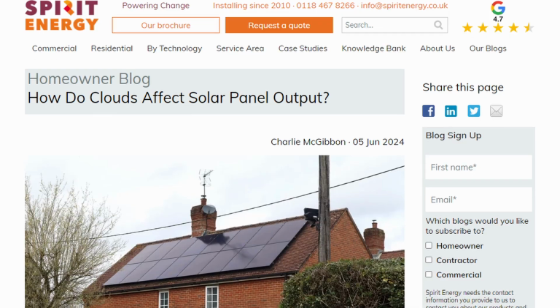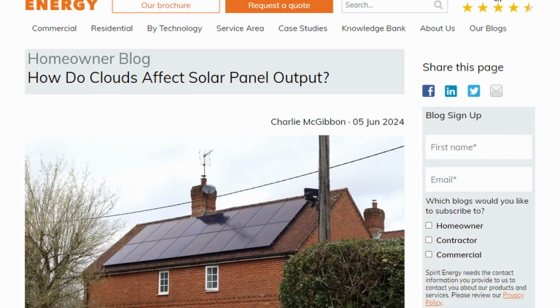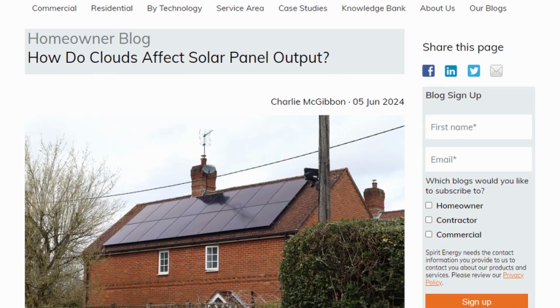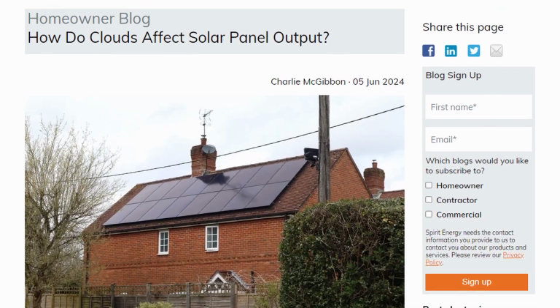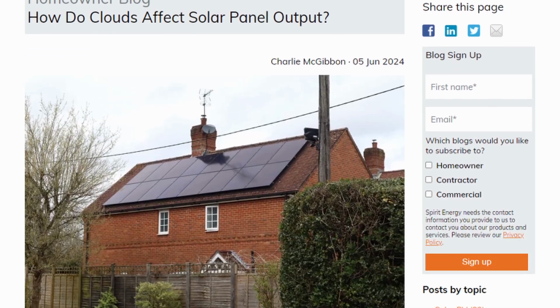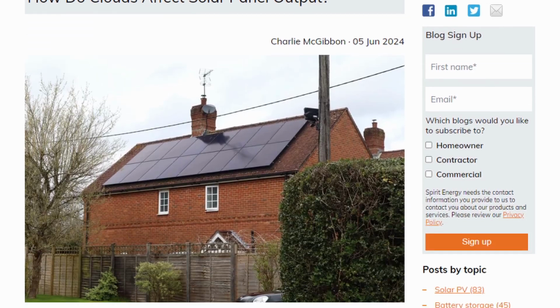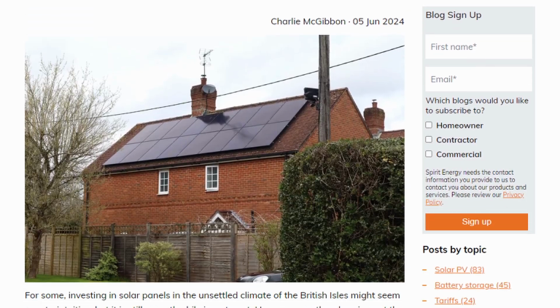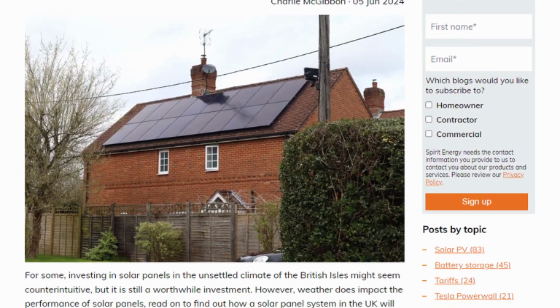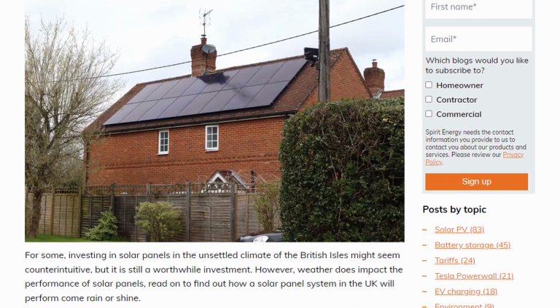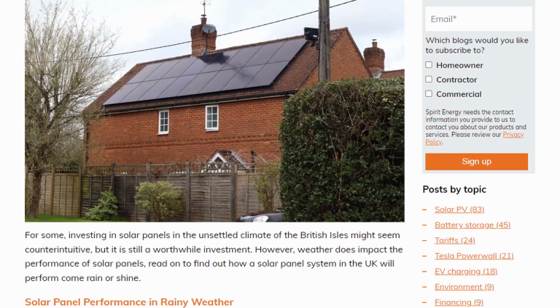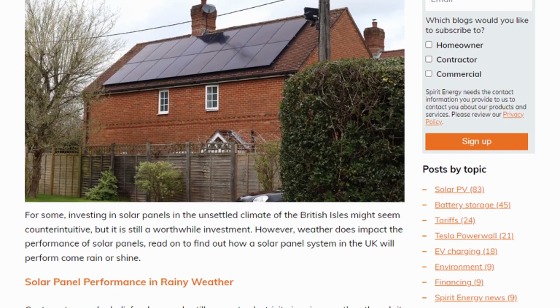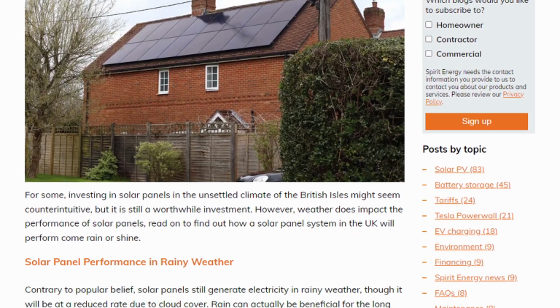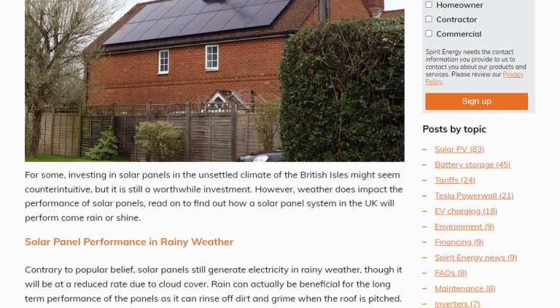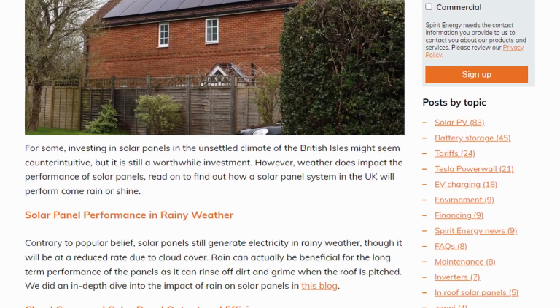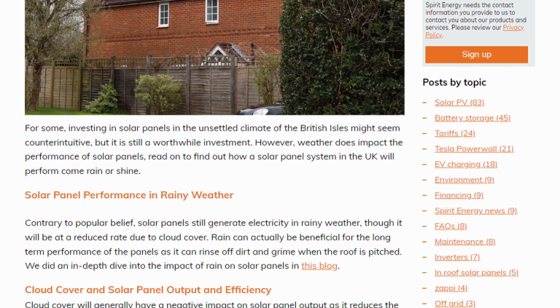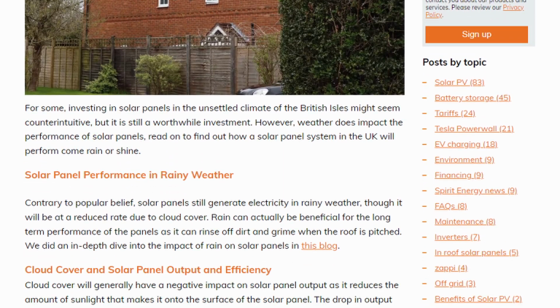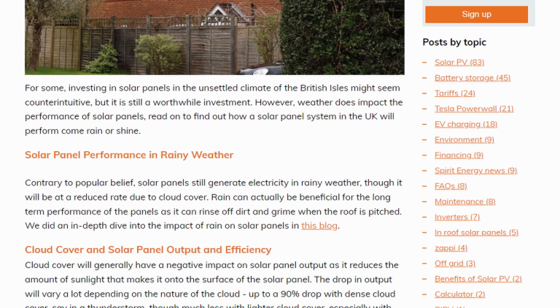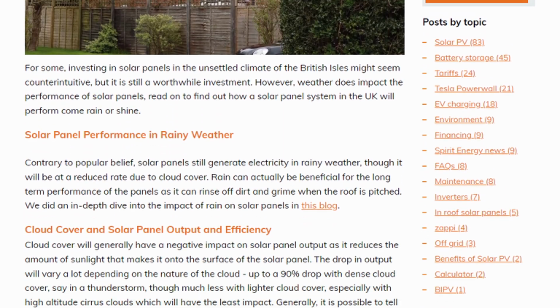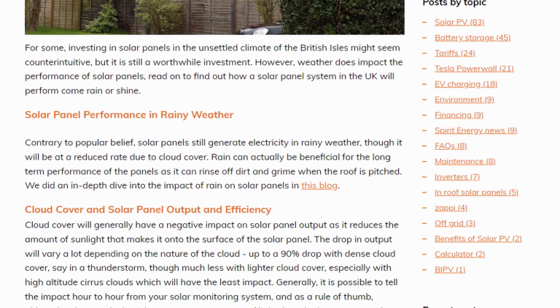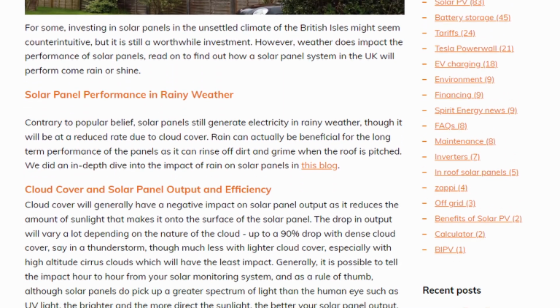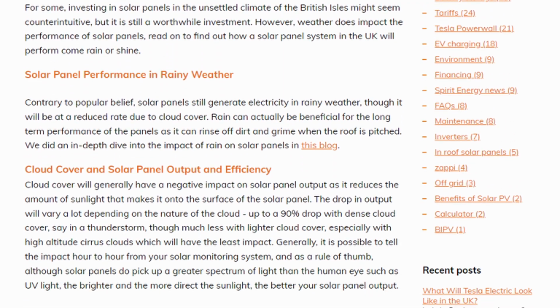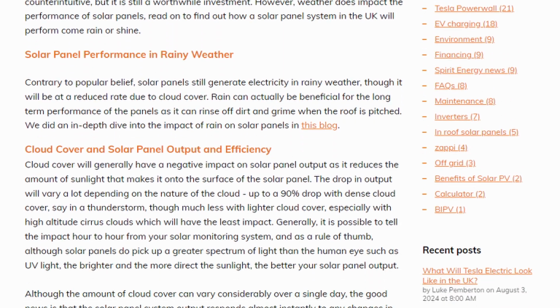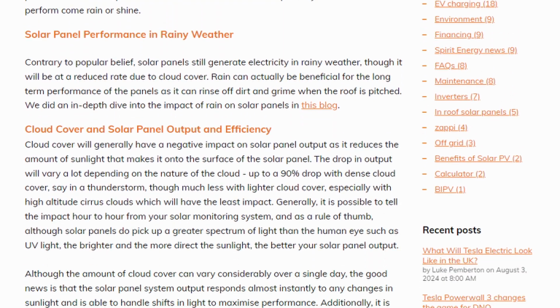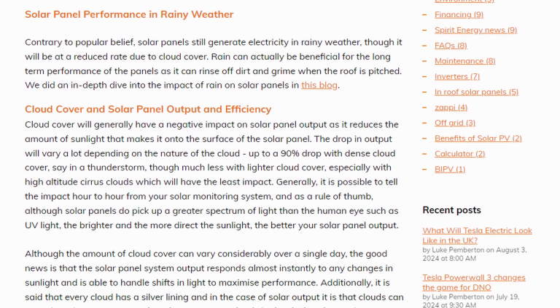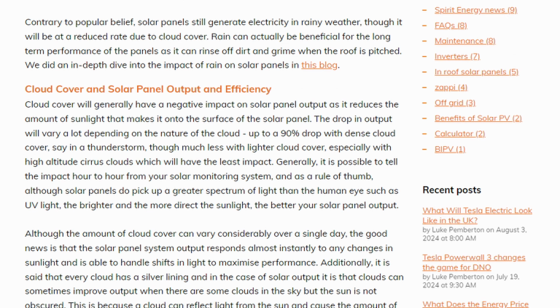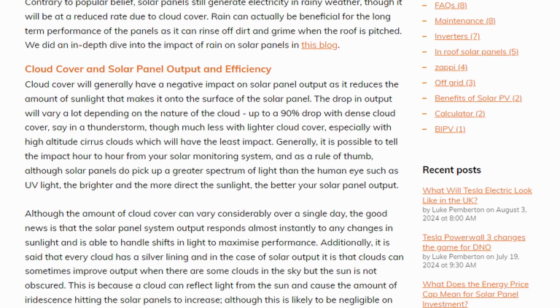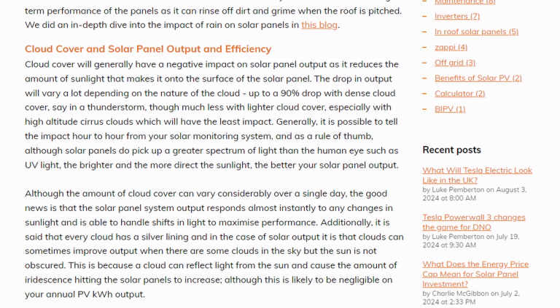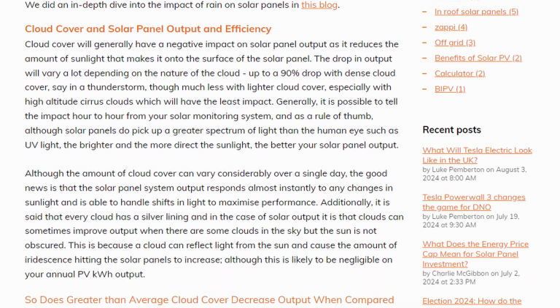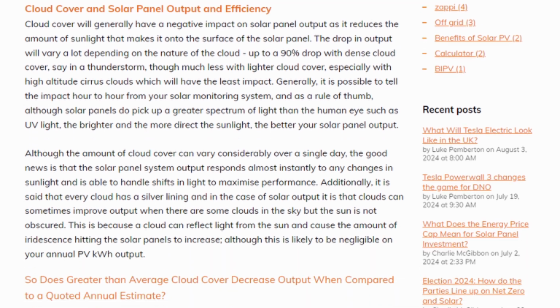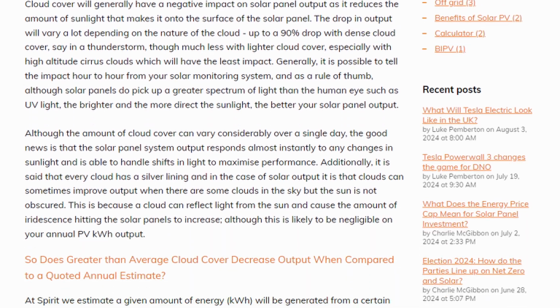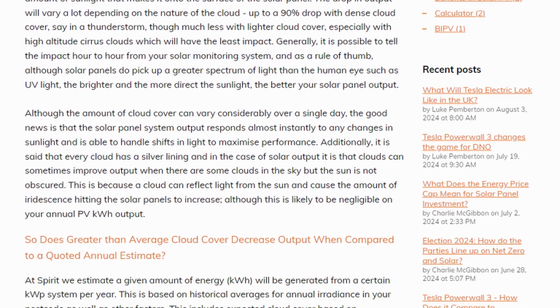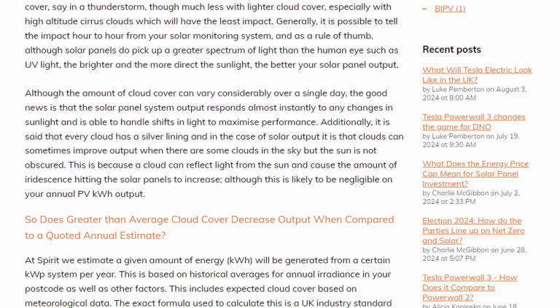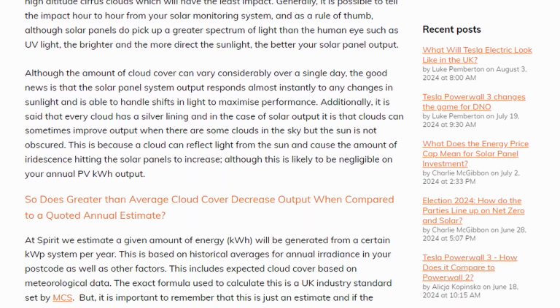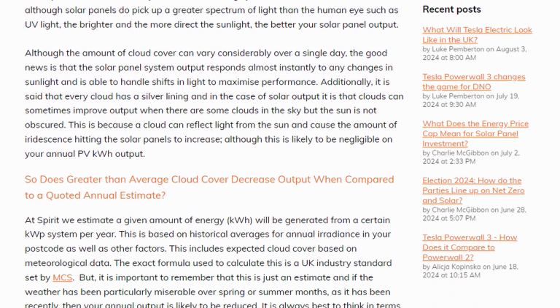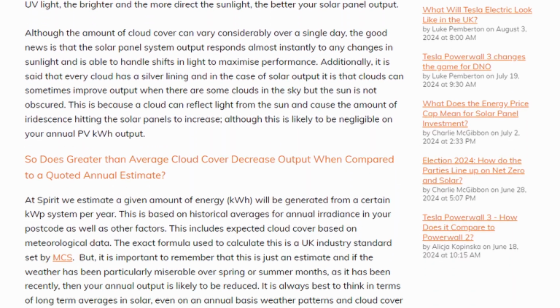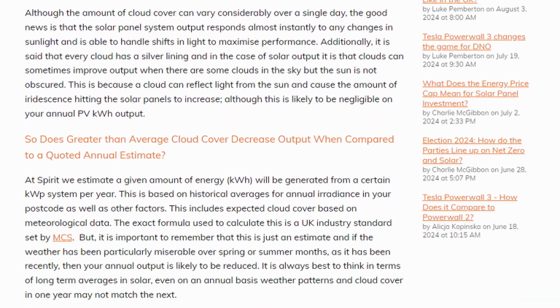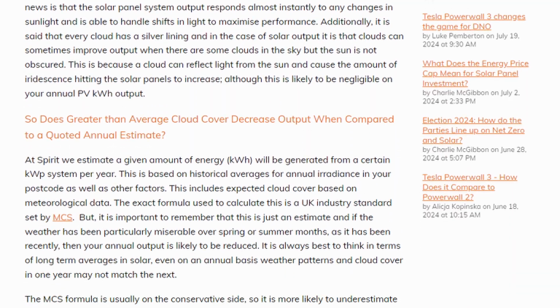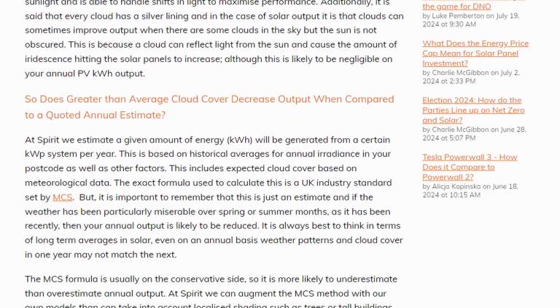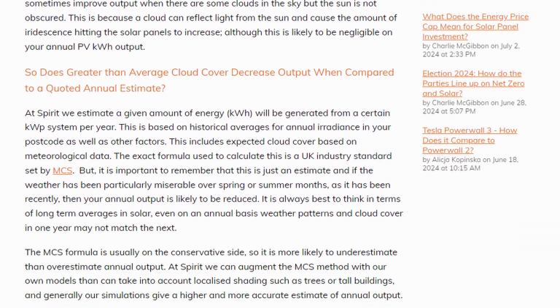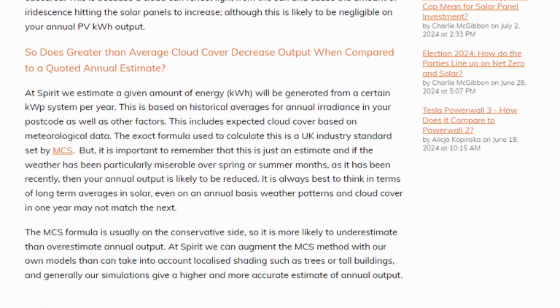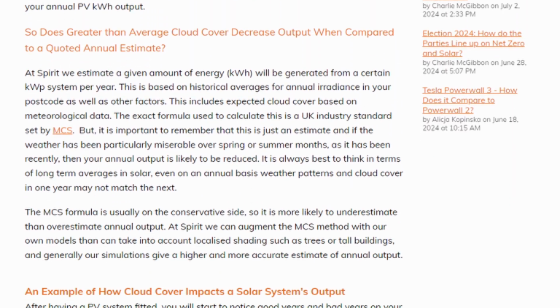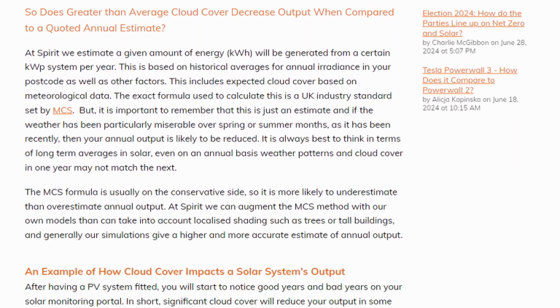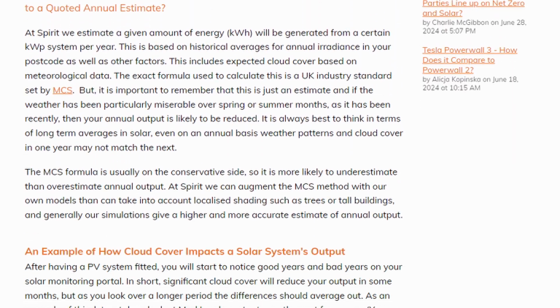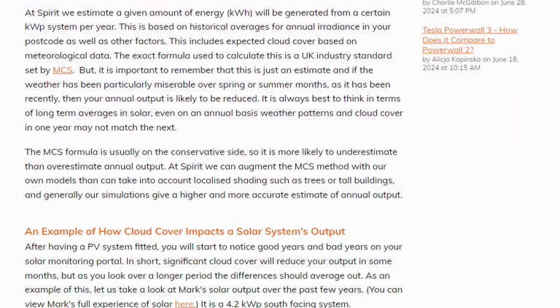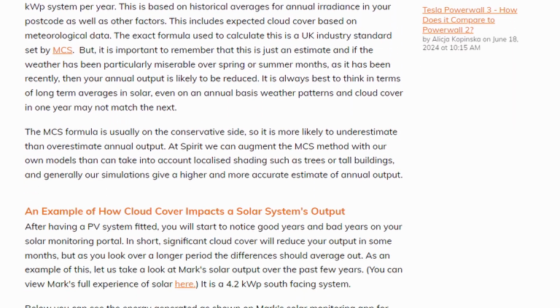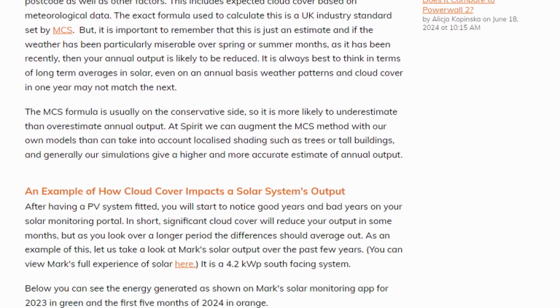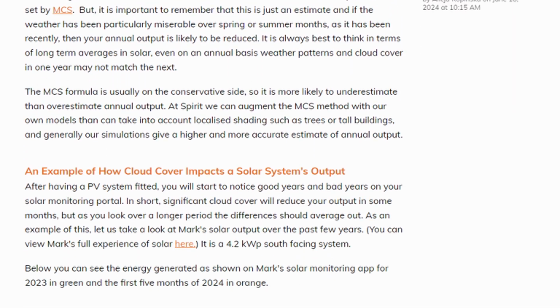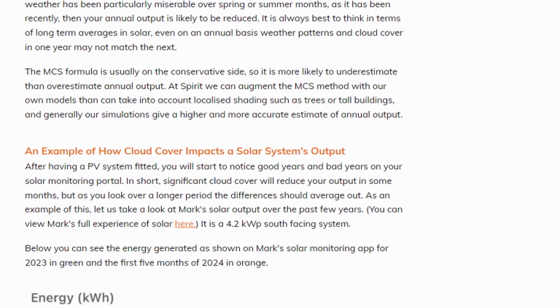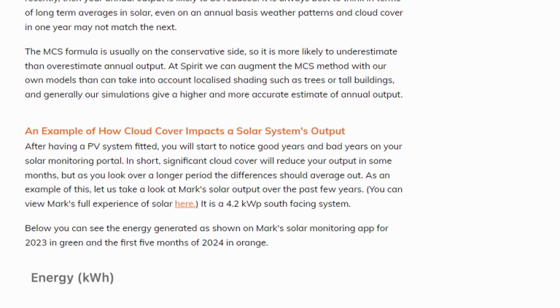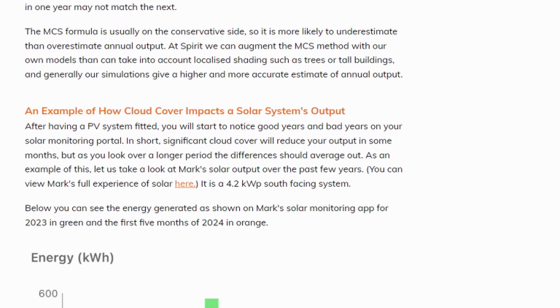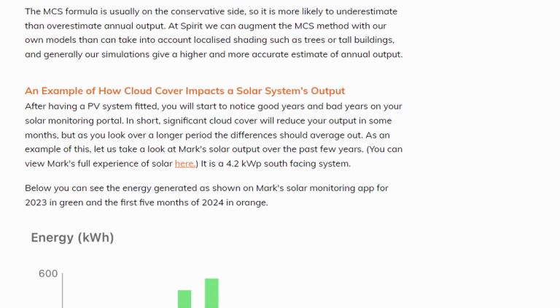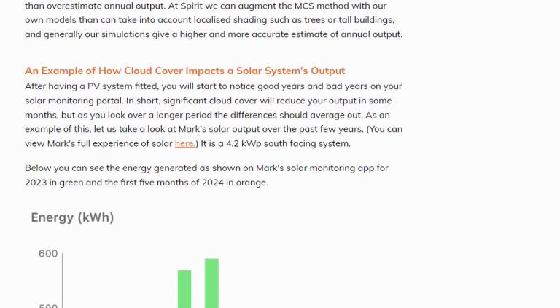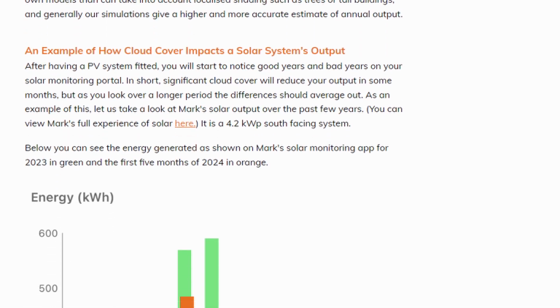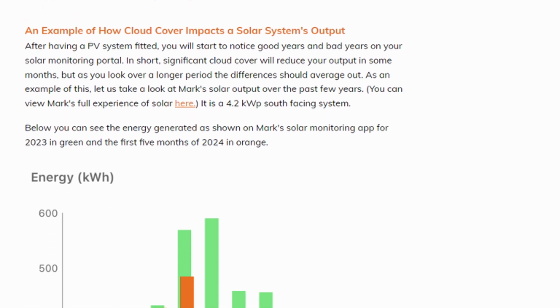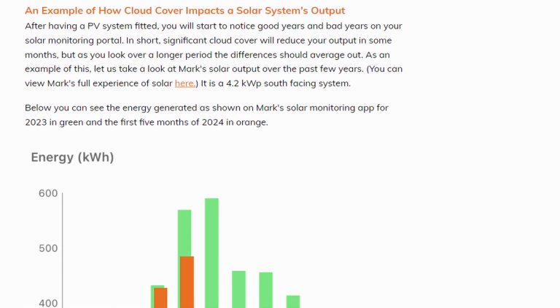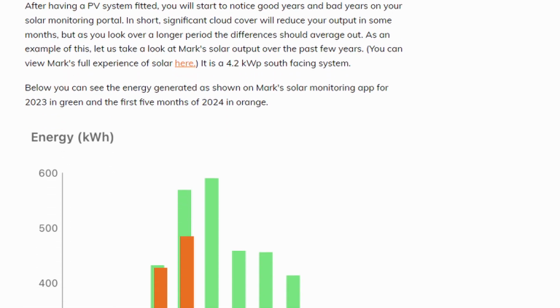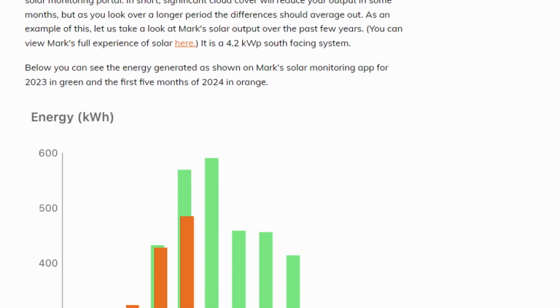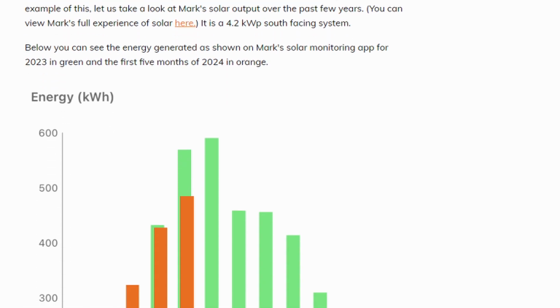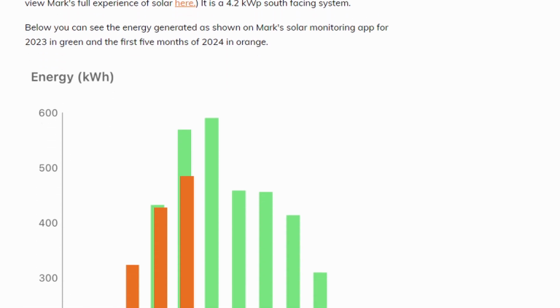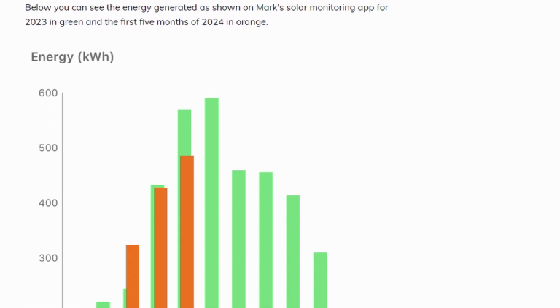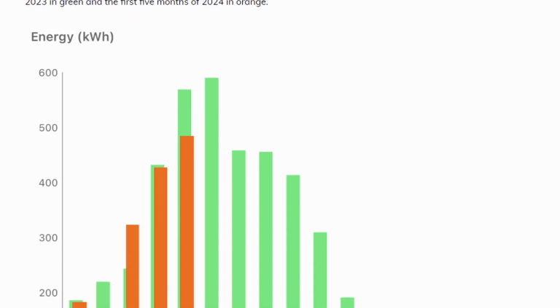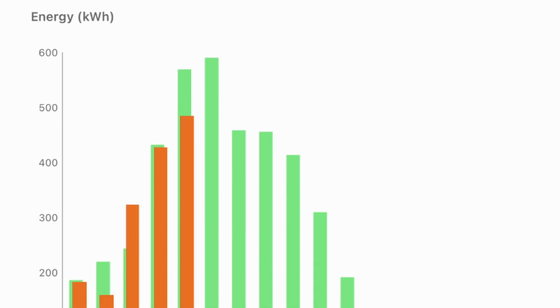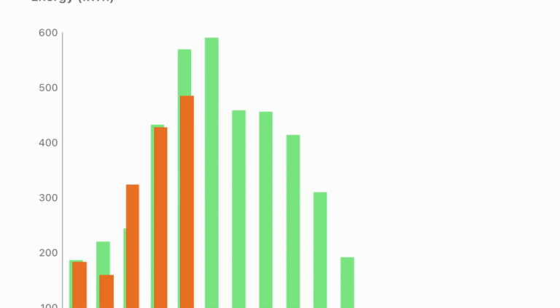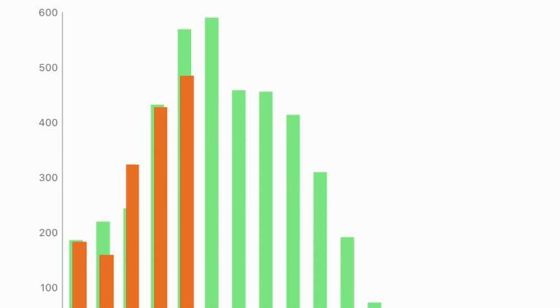Thanks for watching, and do check out our other videos, and also have a look at the knowledge bank on our website to learn more about everything solar and battery in the UK.